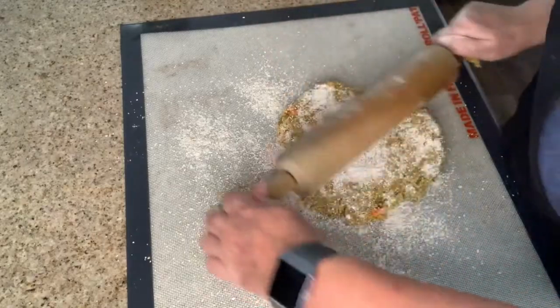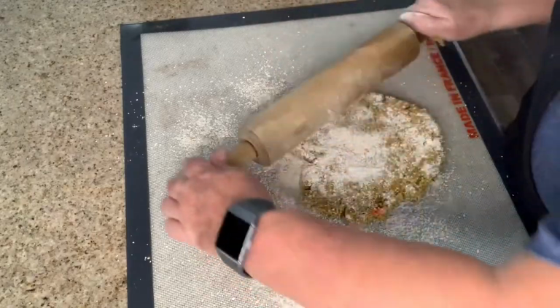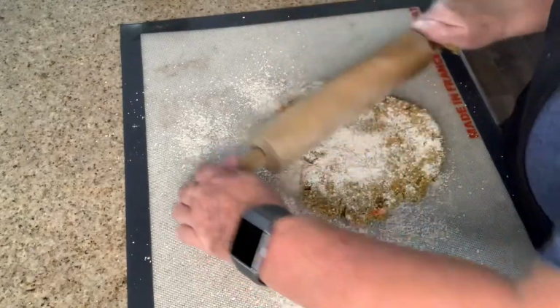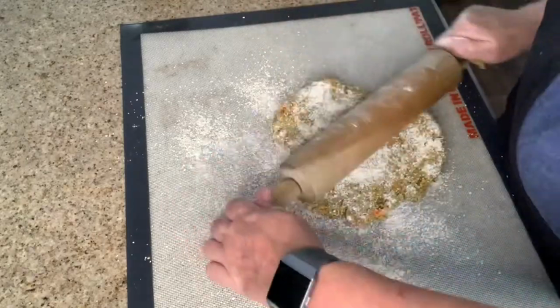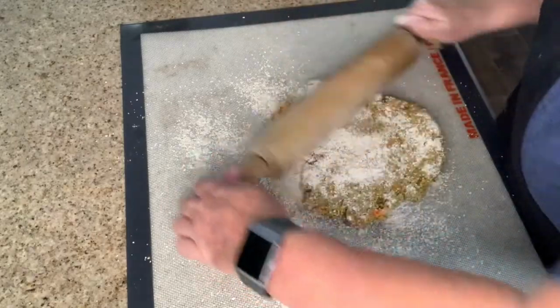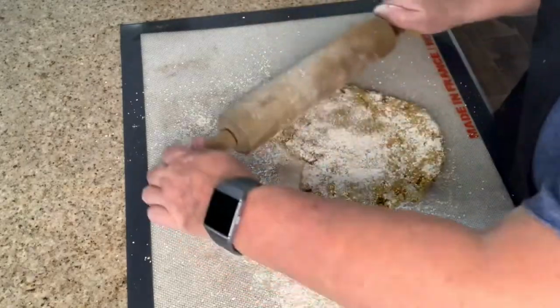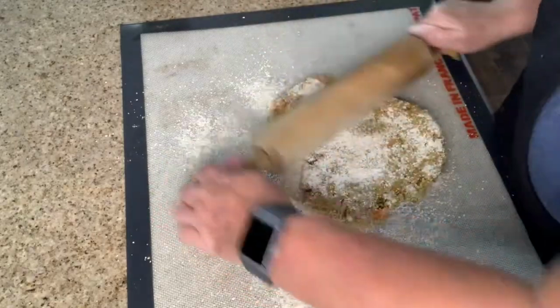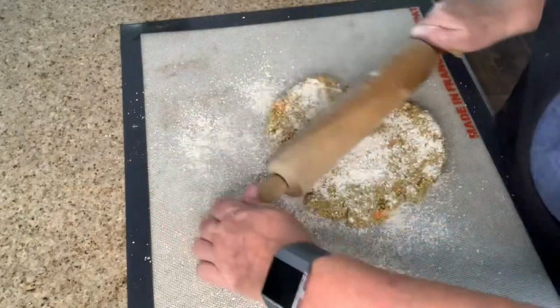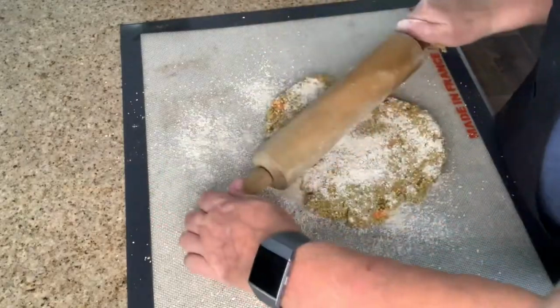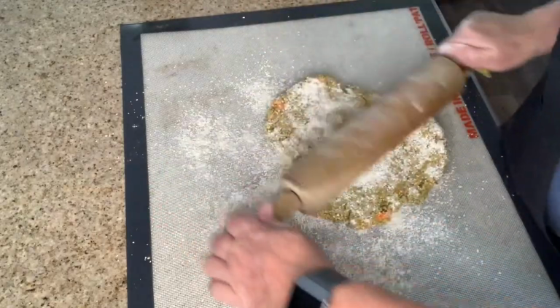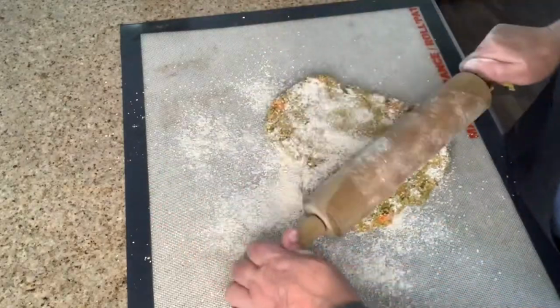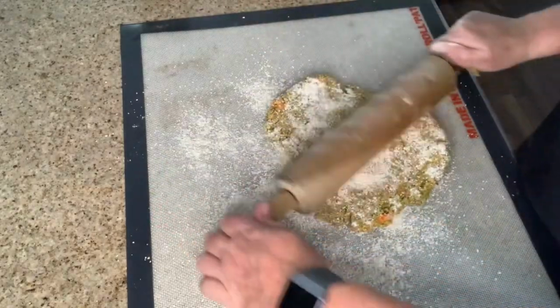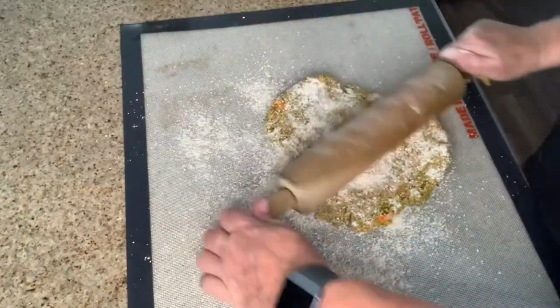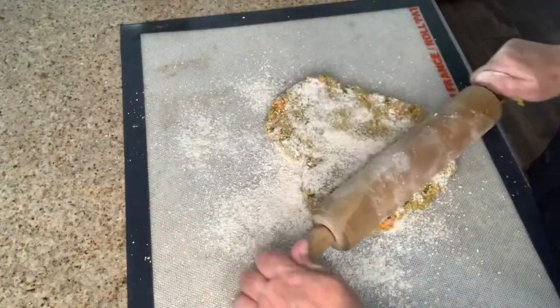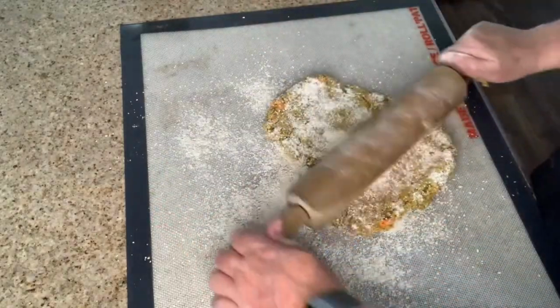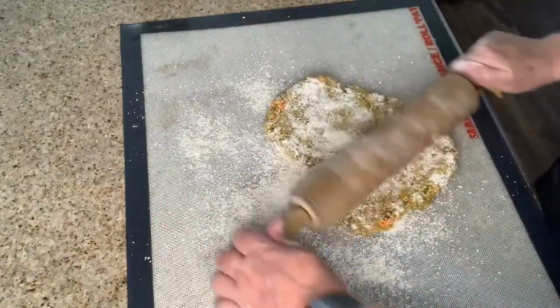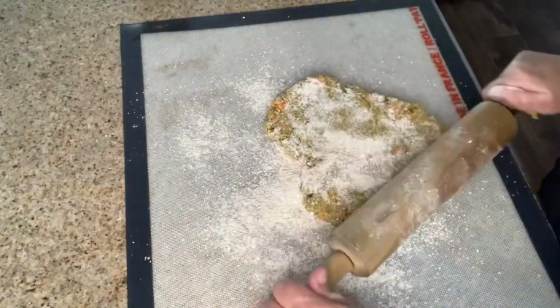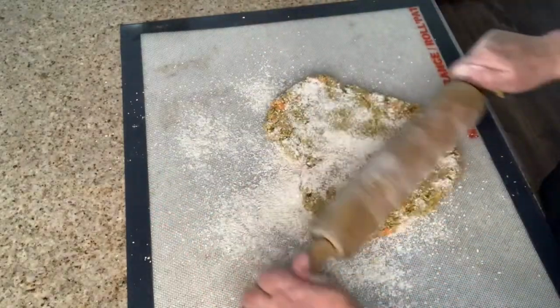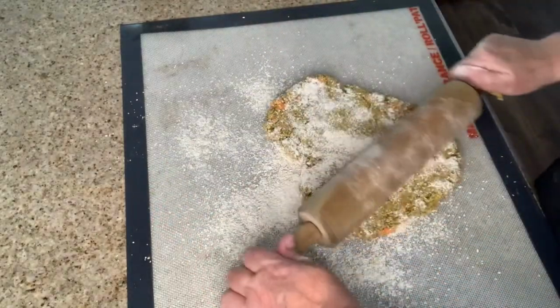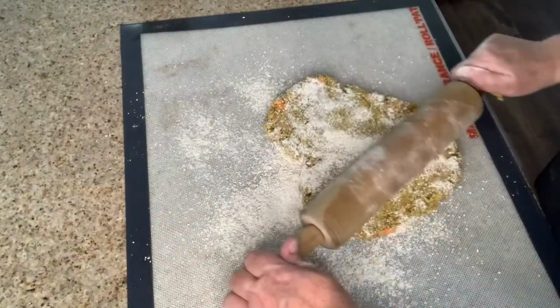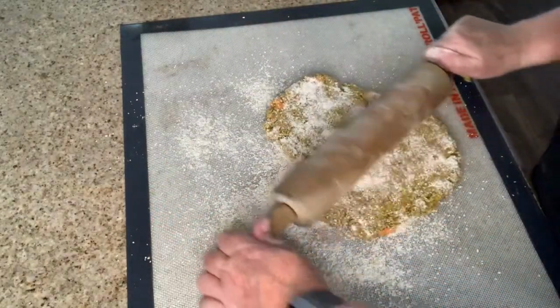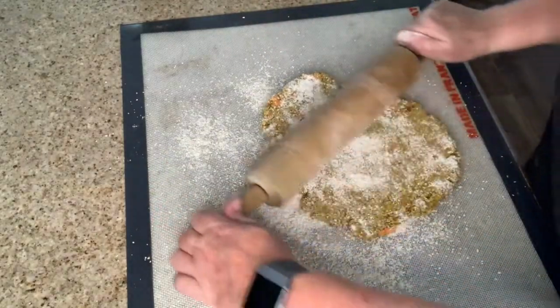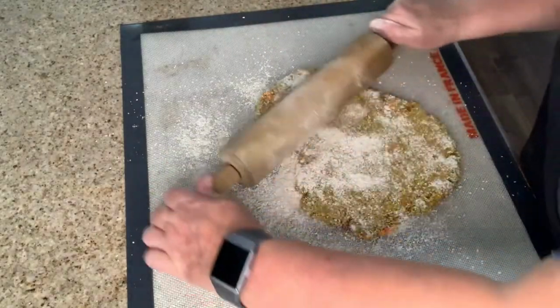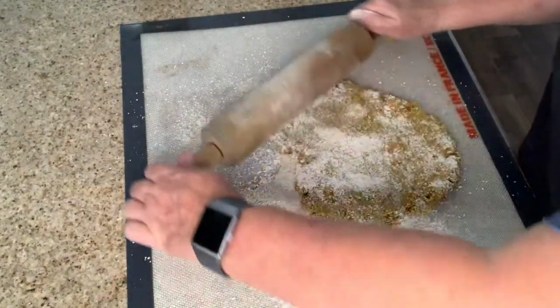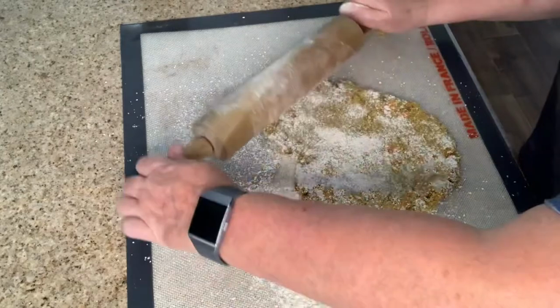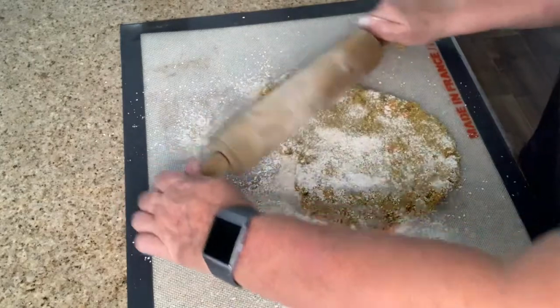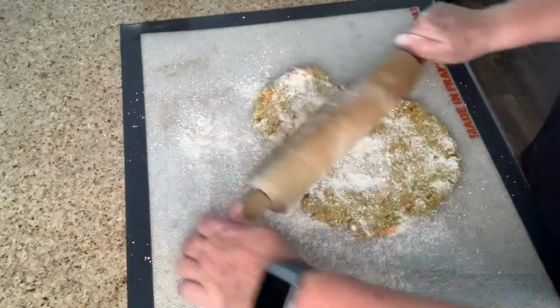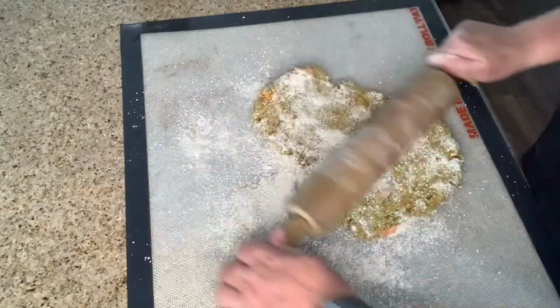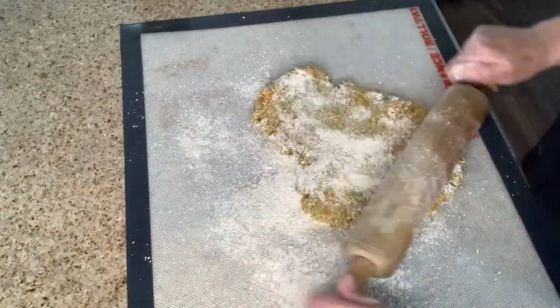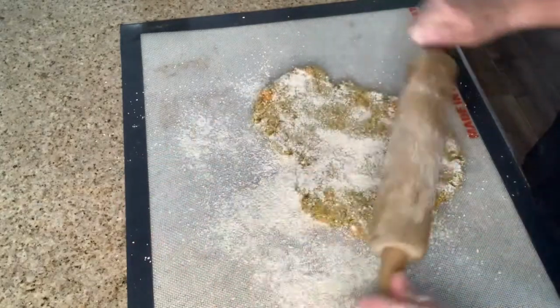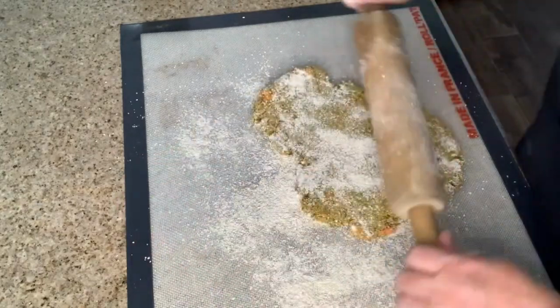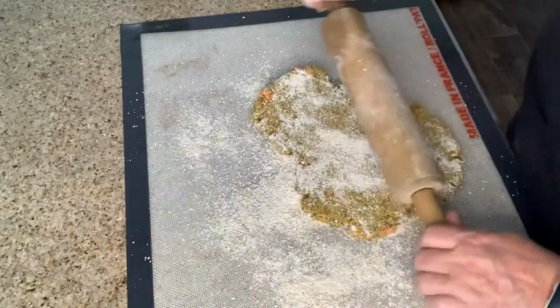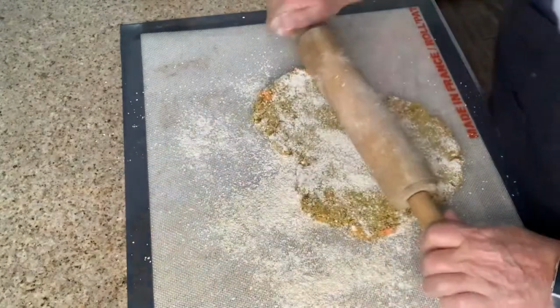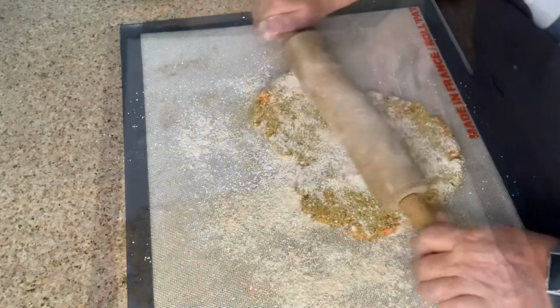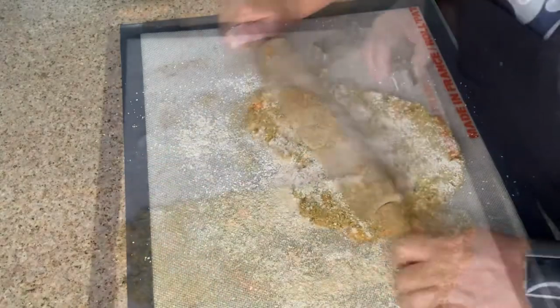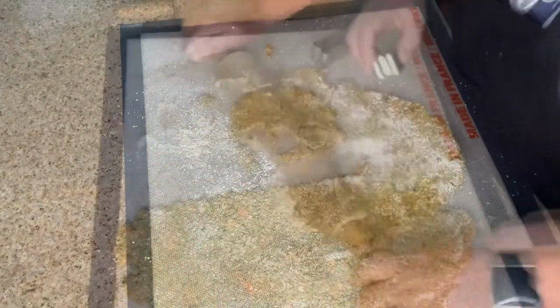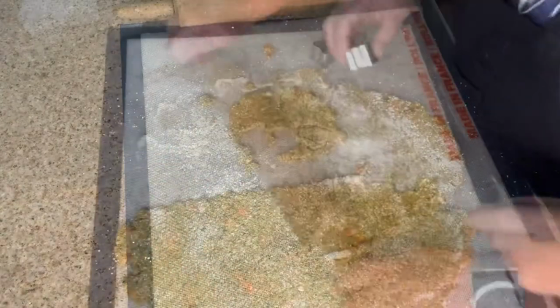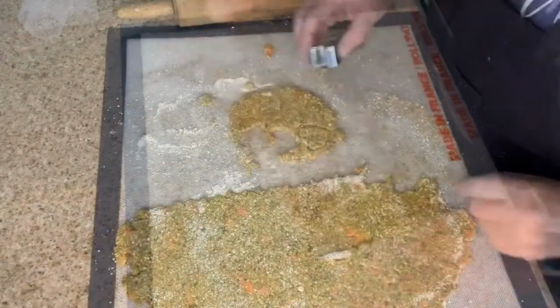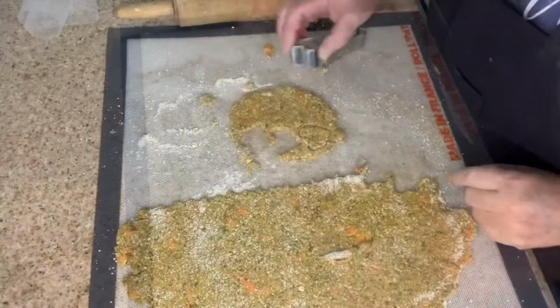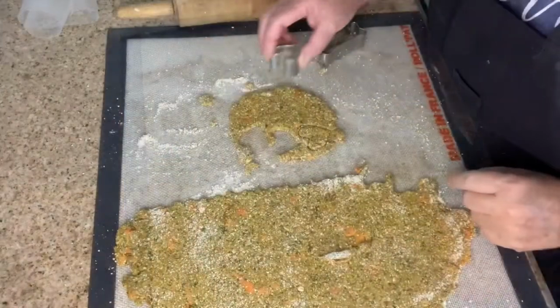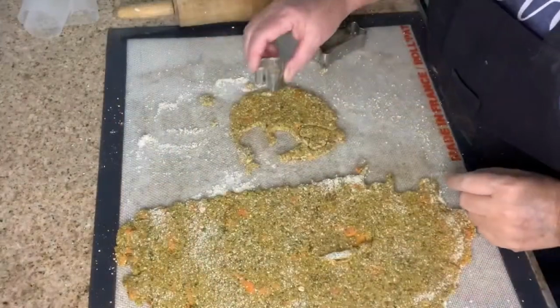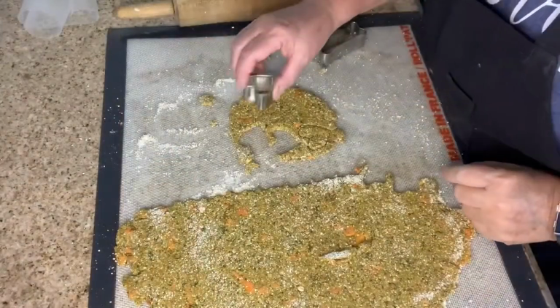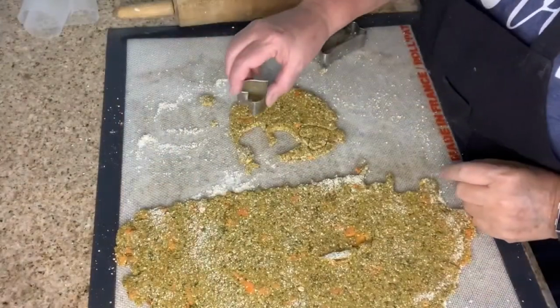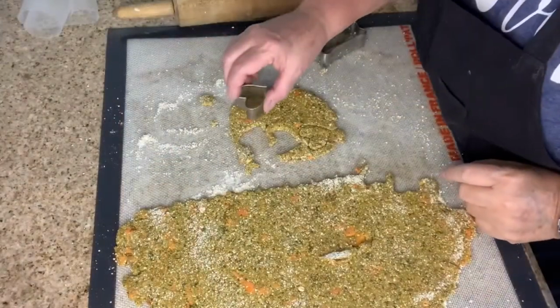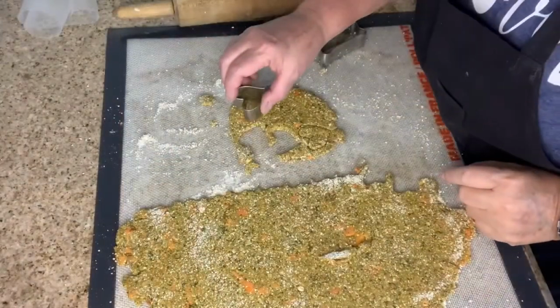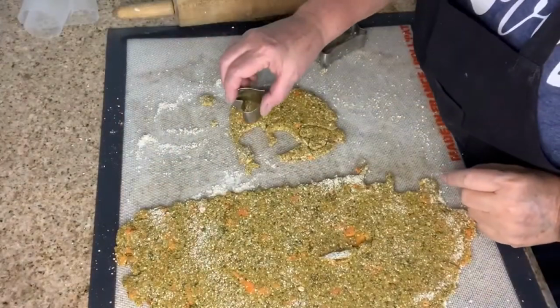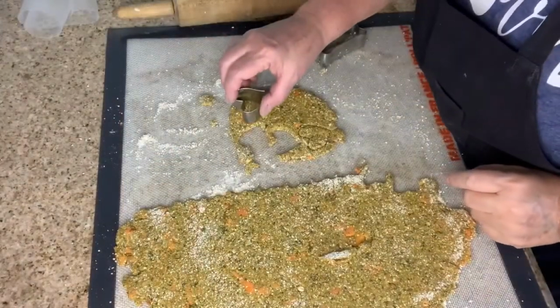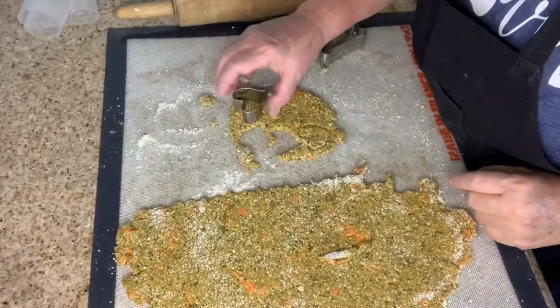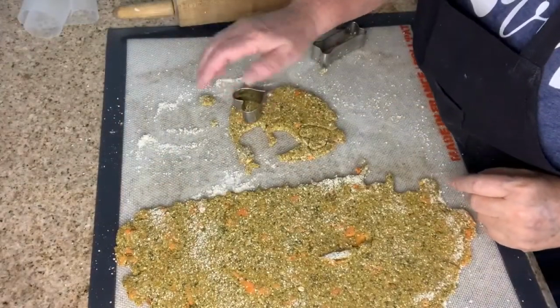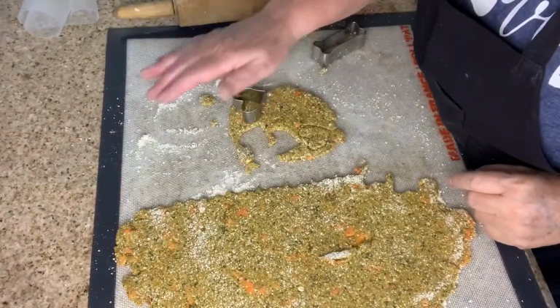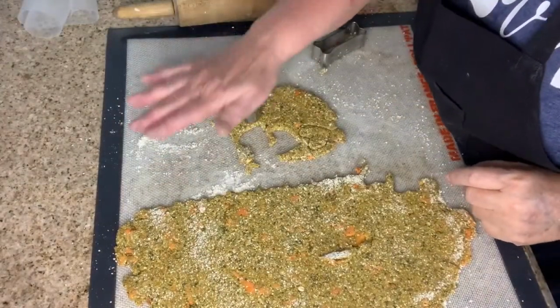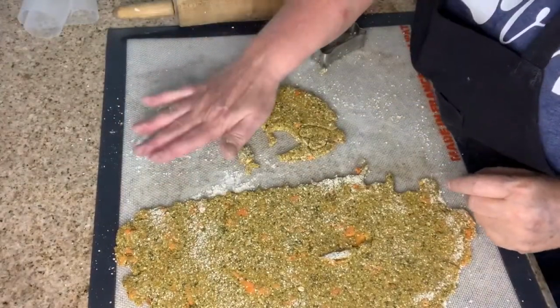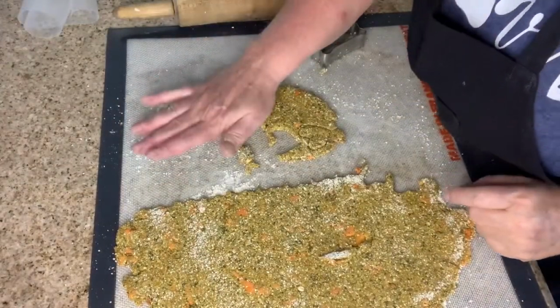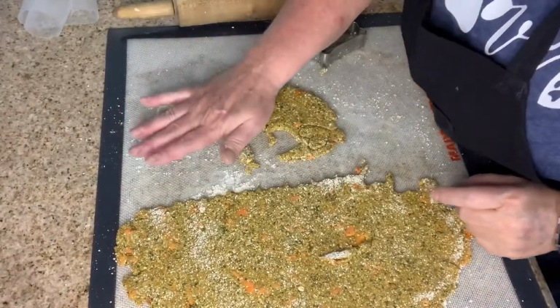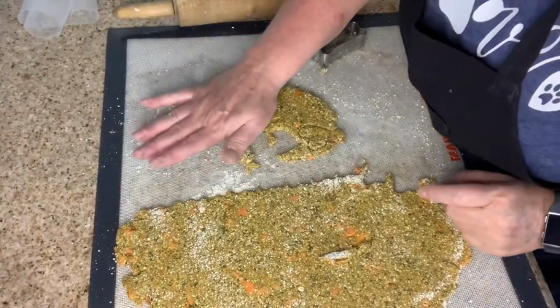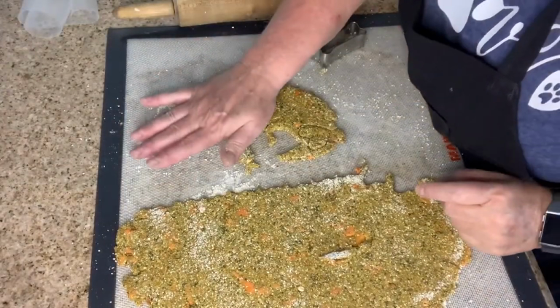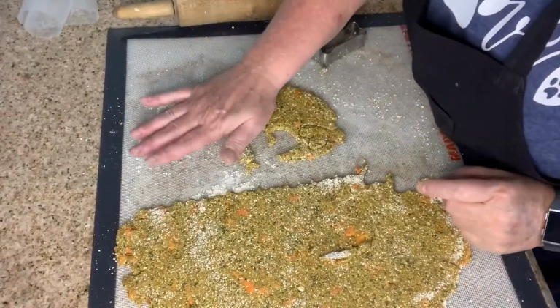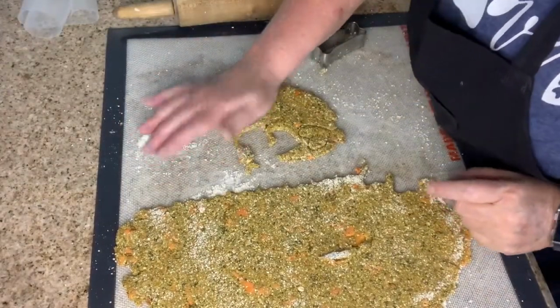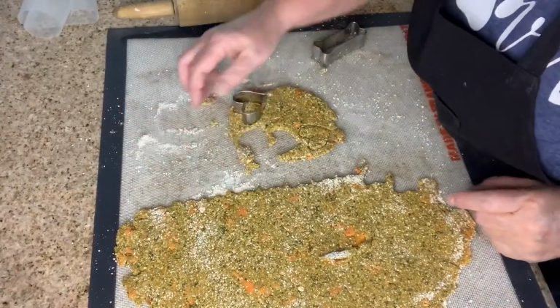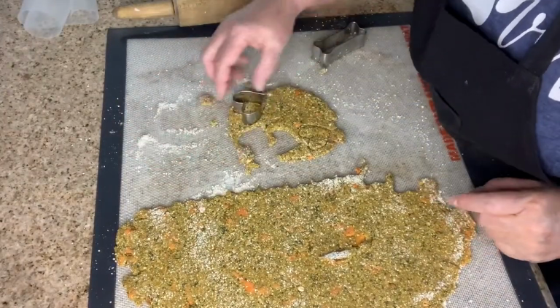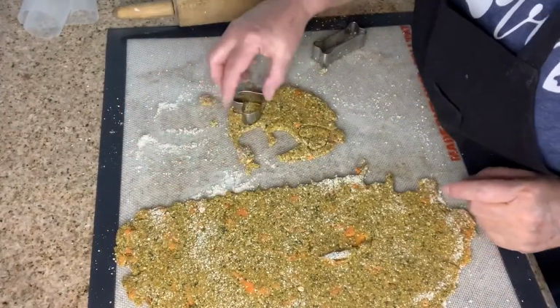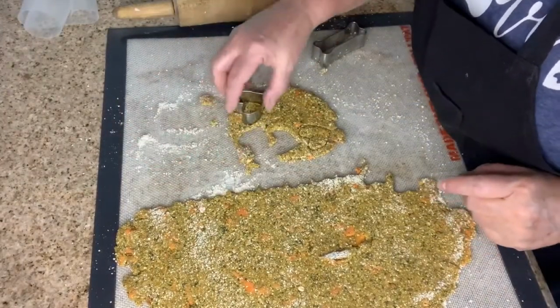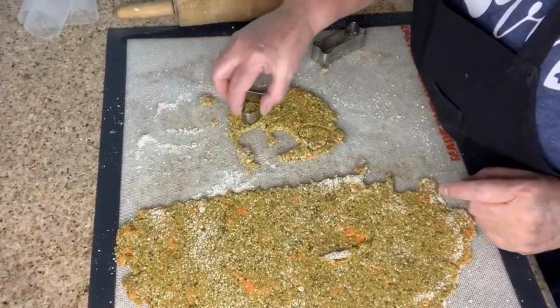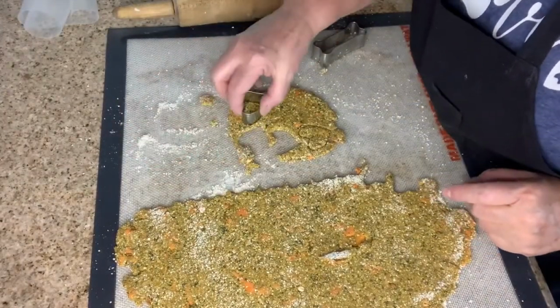Put oat flour down onto your mat and on your rolling pin. Then roll it out to about one-fourth inch.